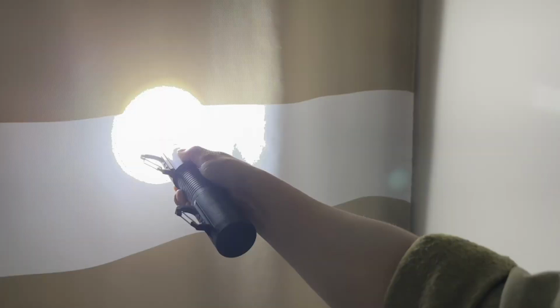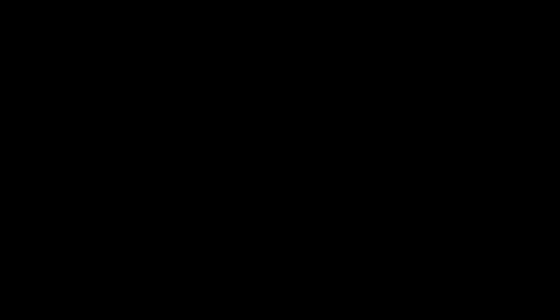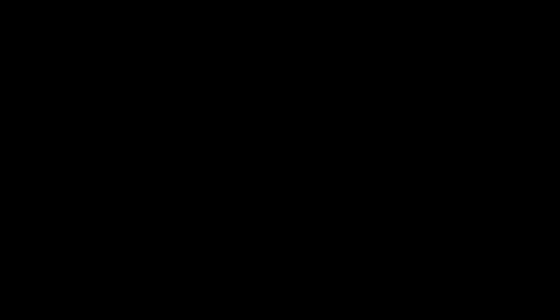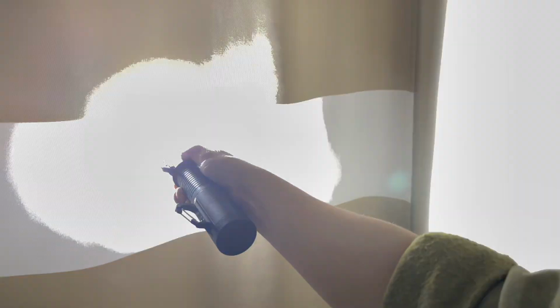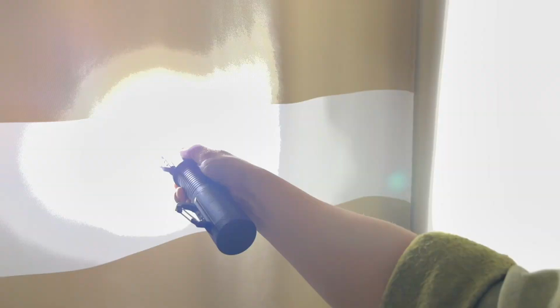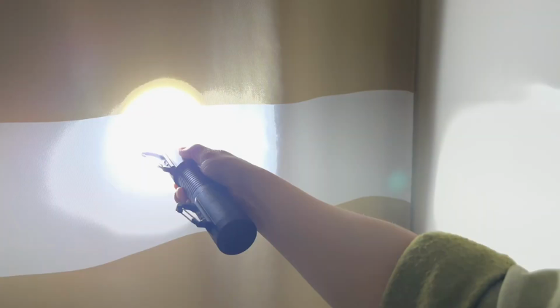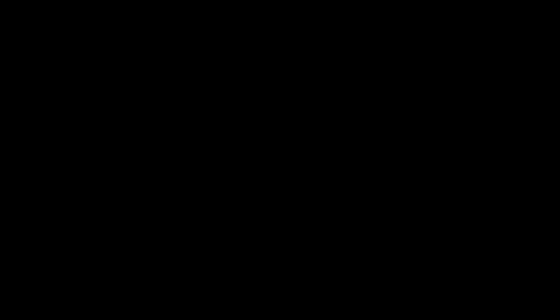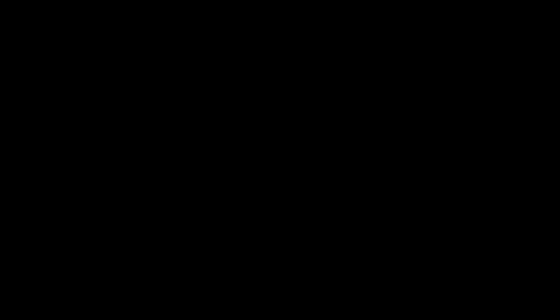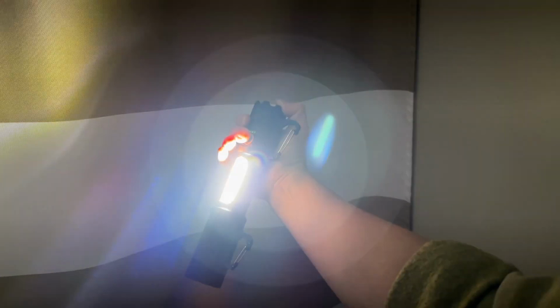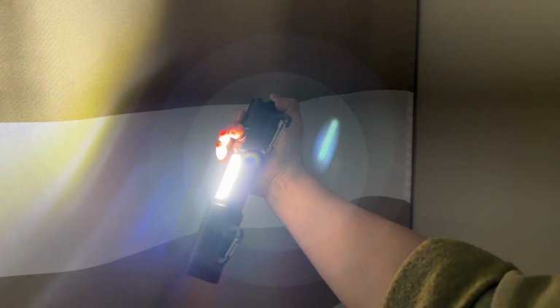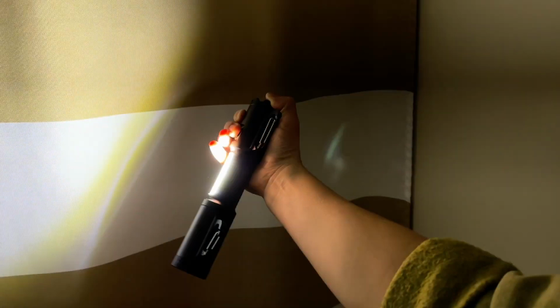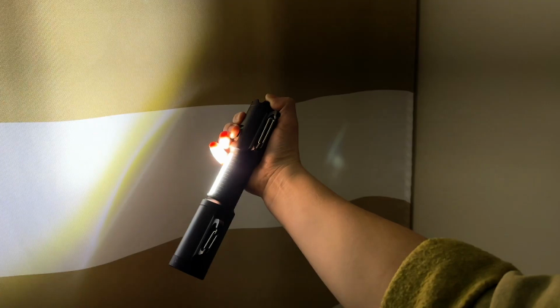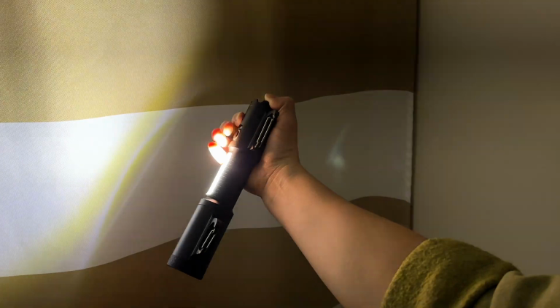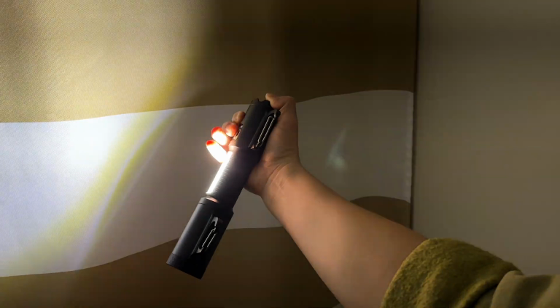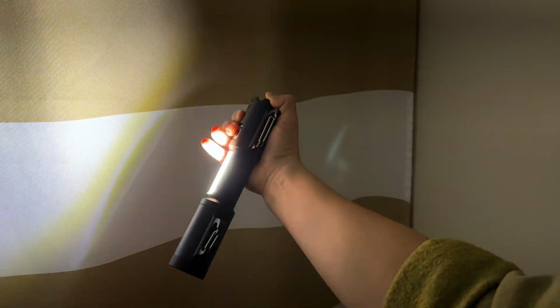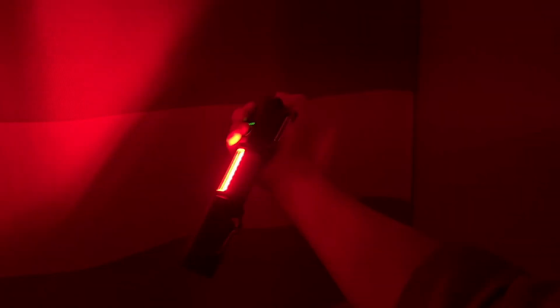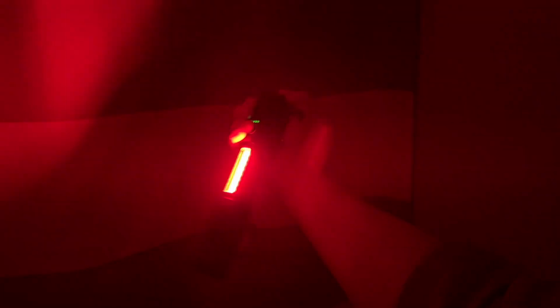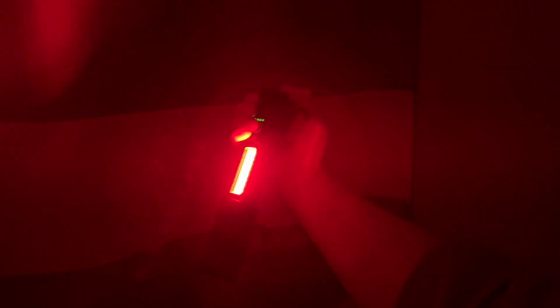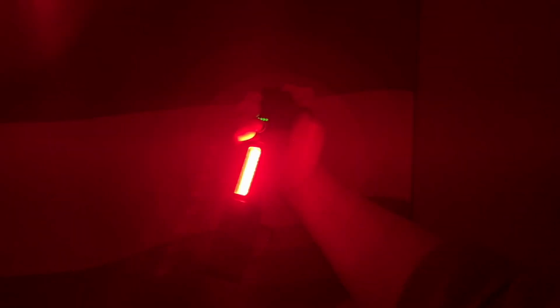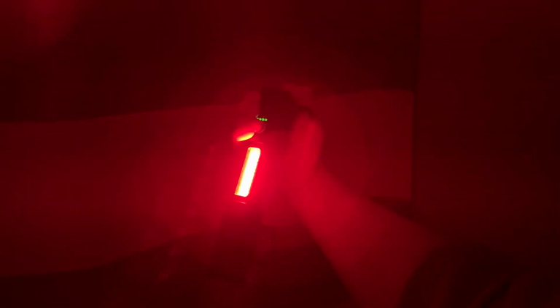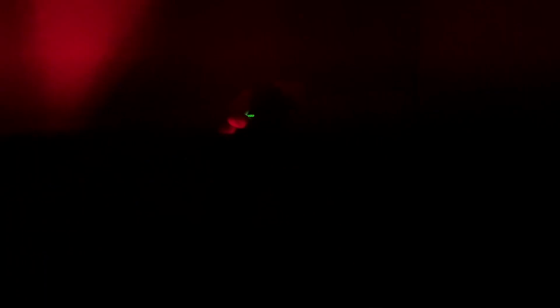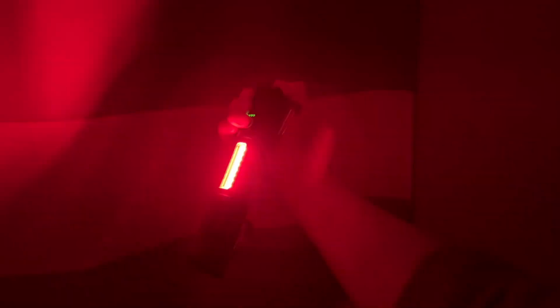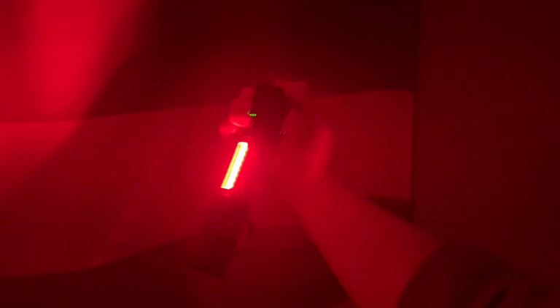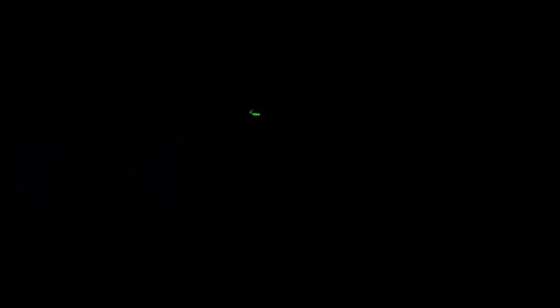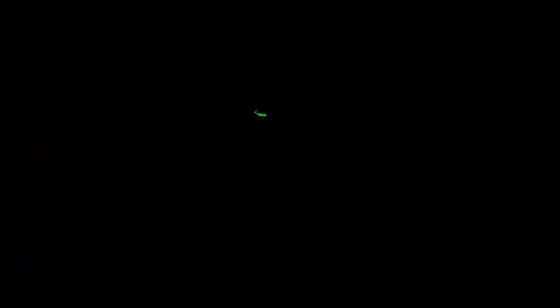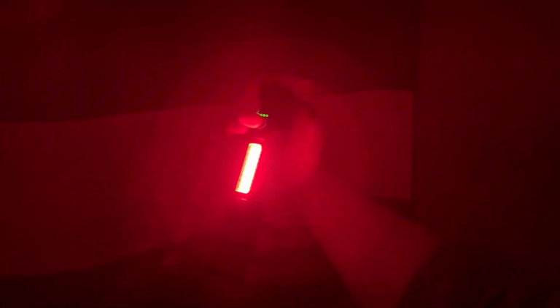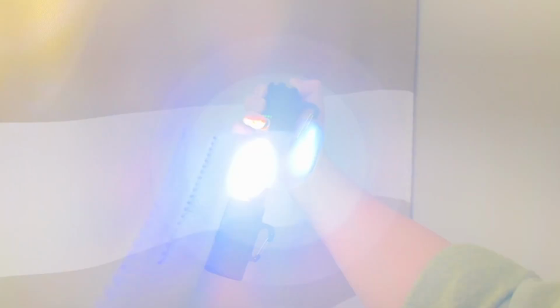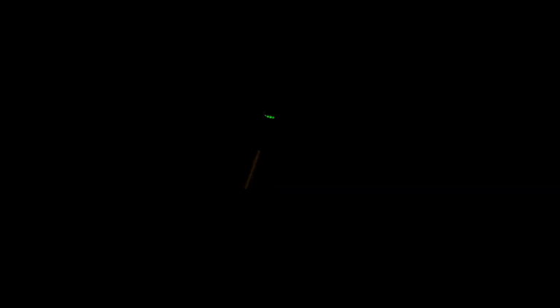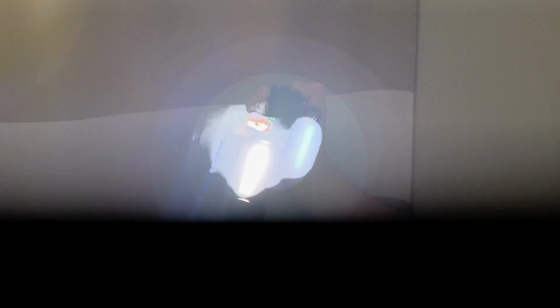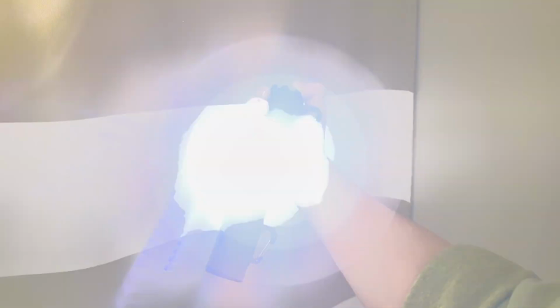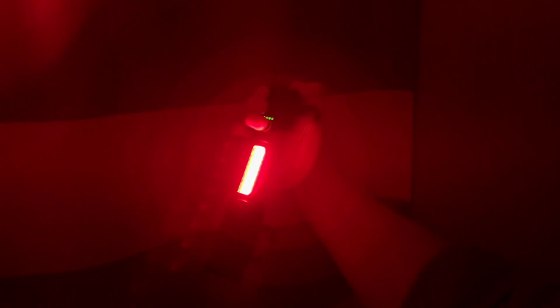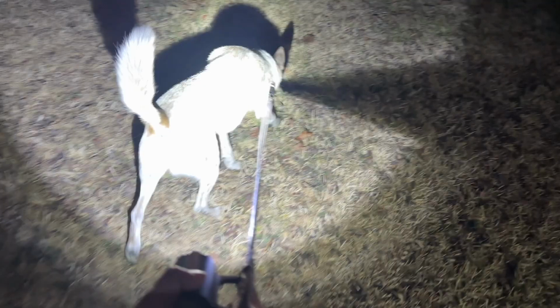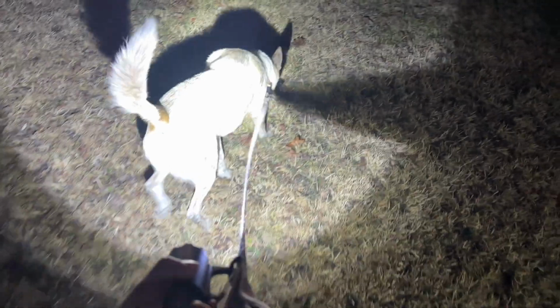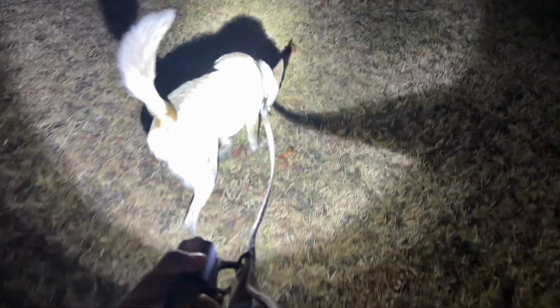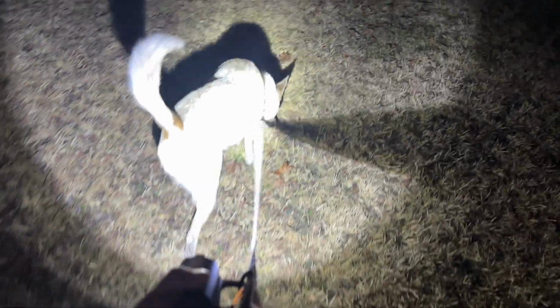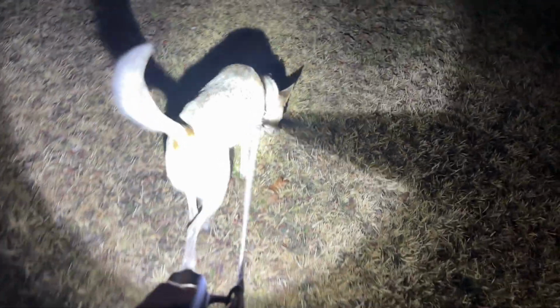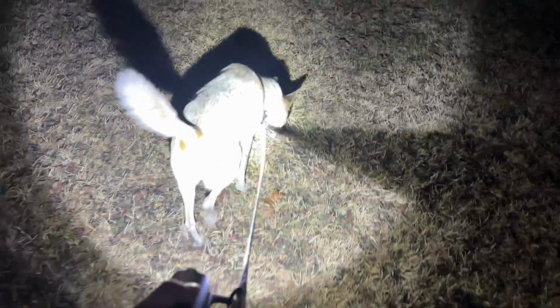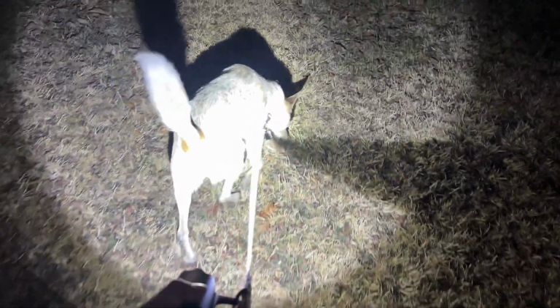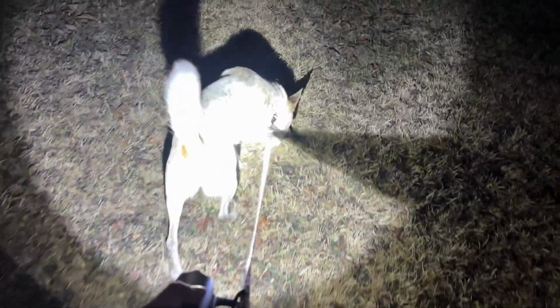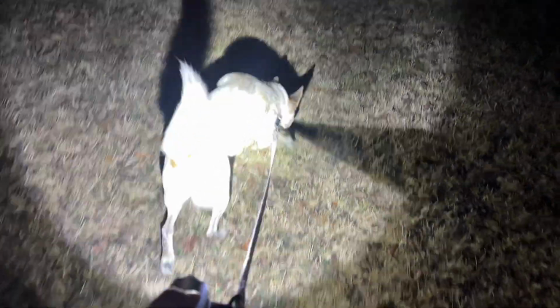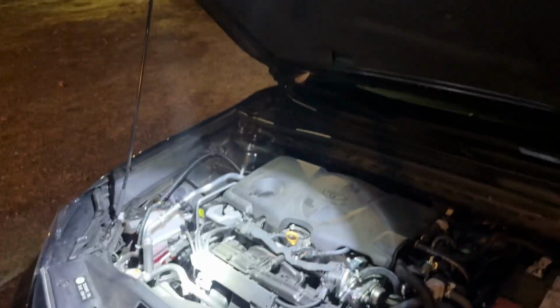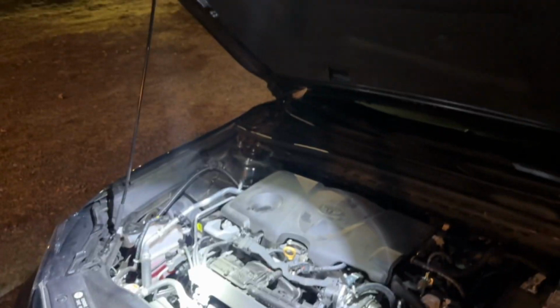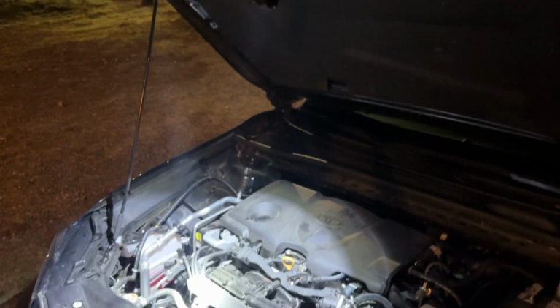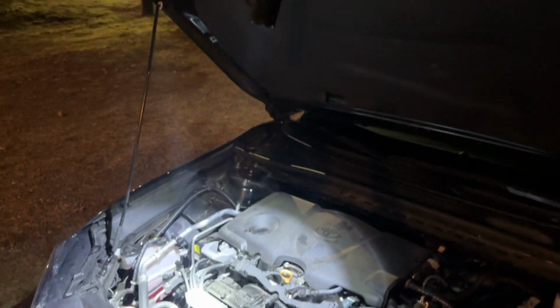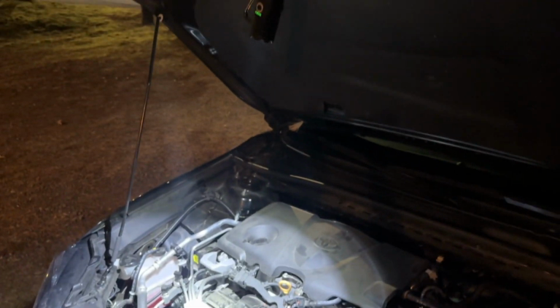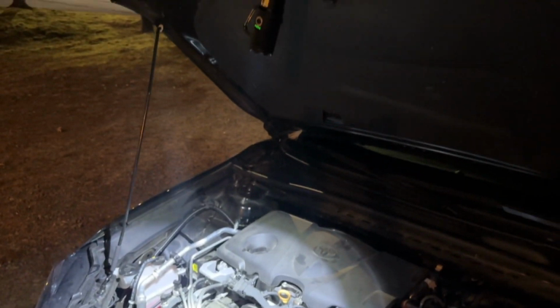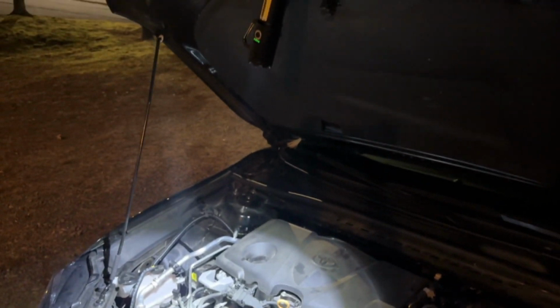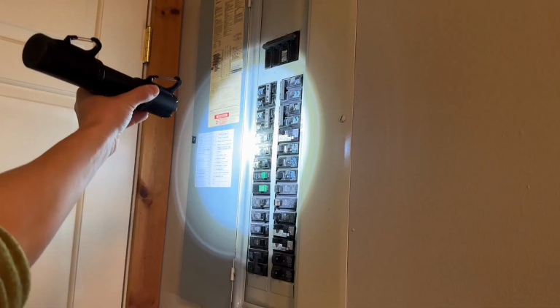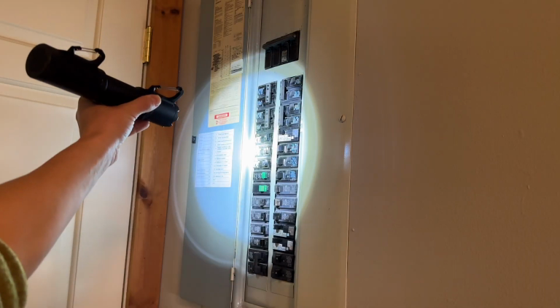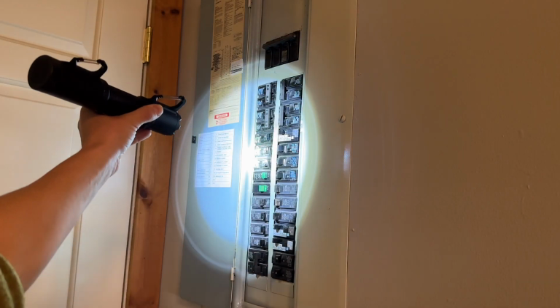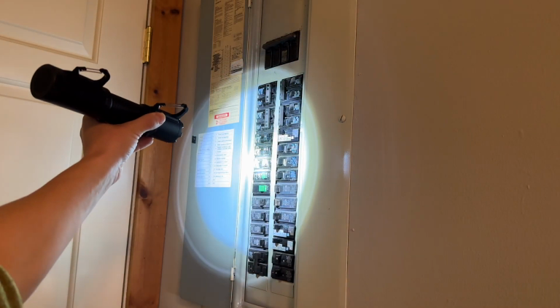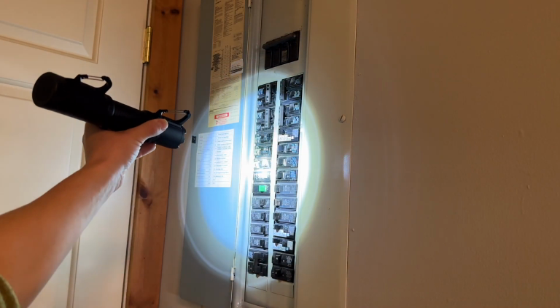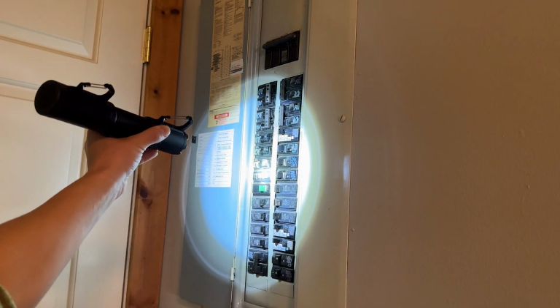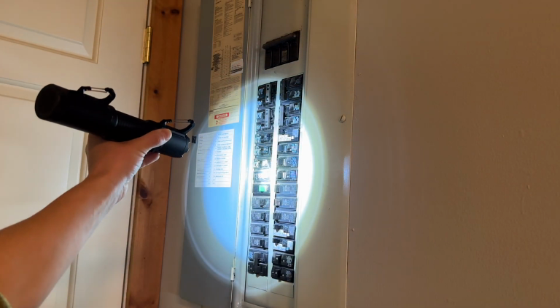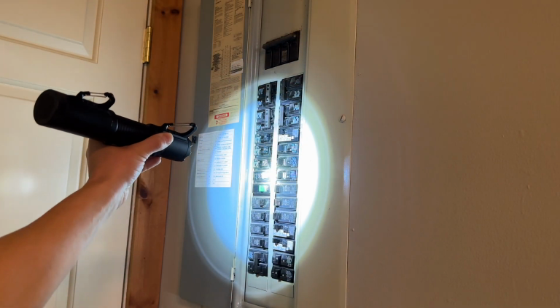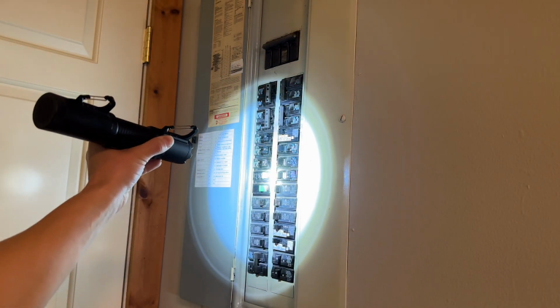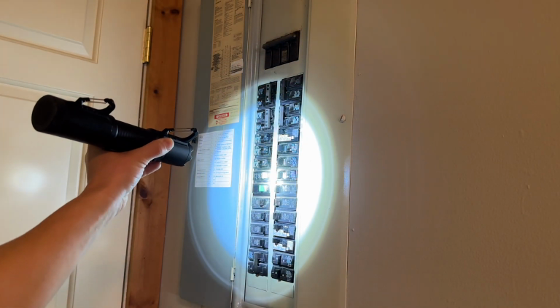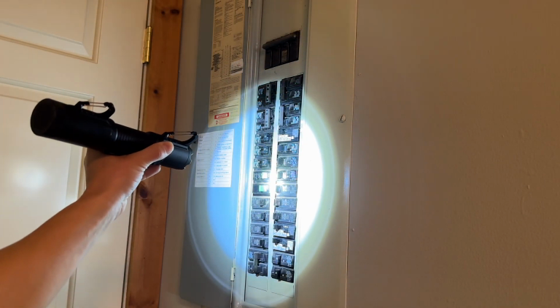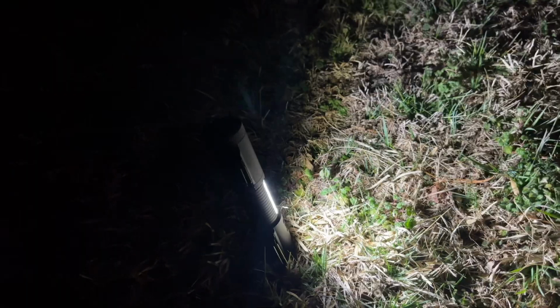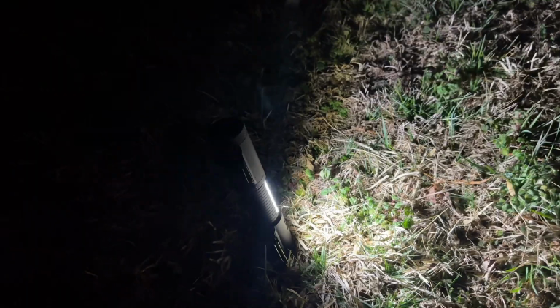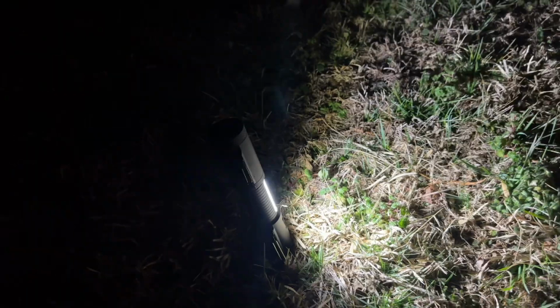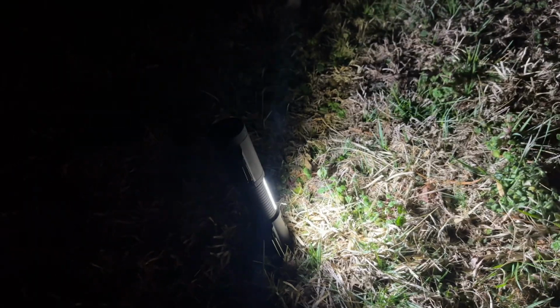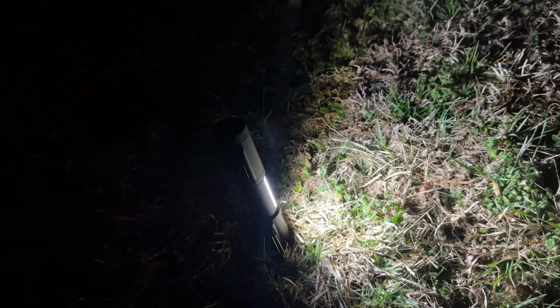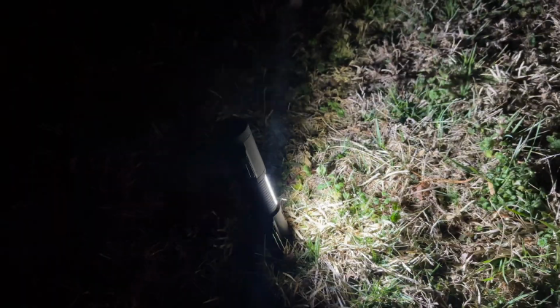It has two lights with five different modes. Use it to walk your dog, work on your car, when the power goes out, and more.